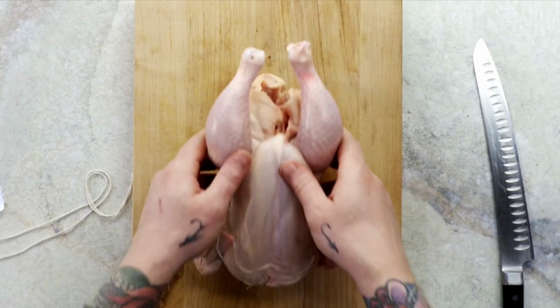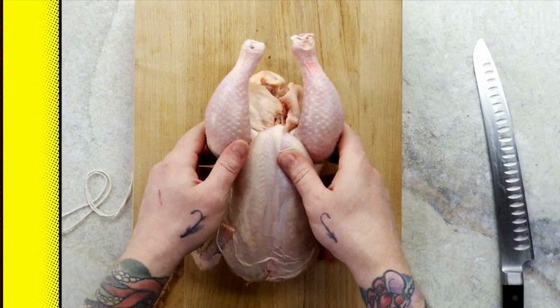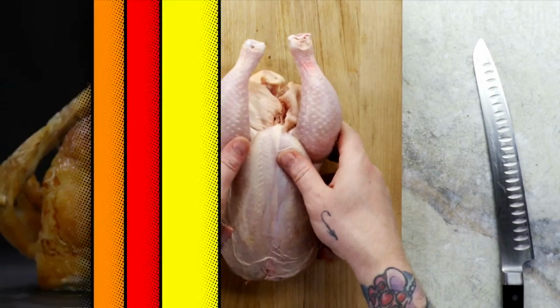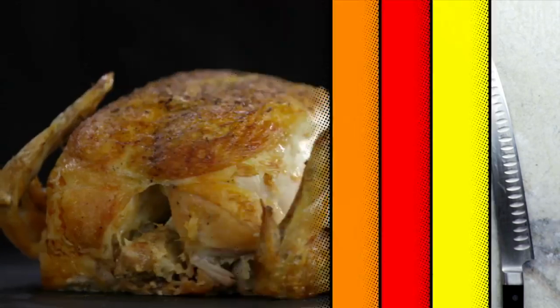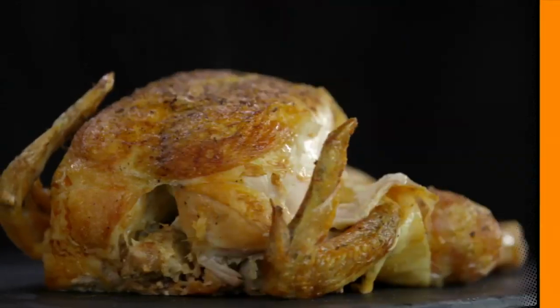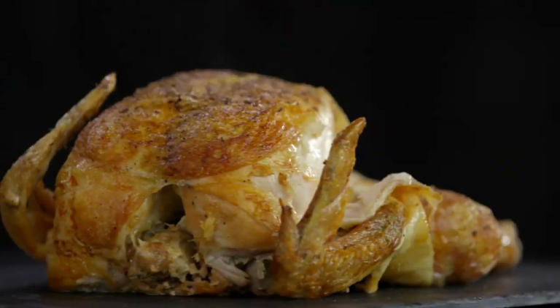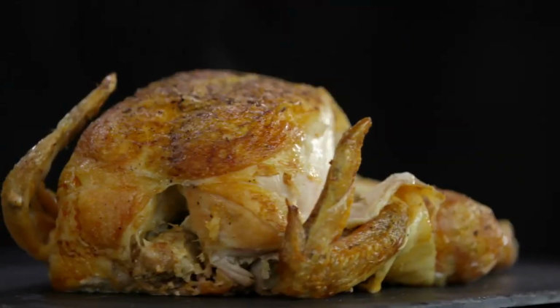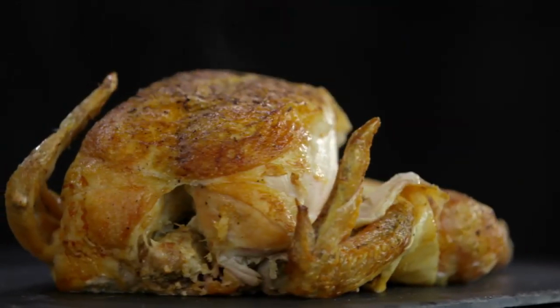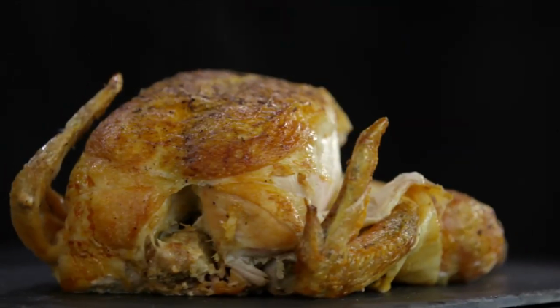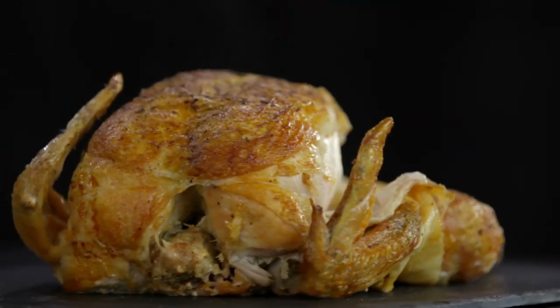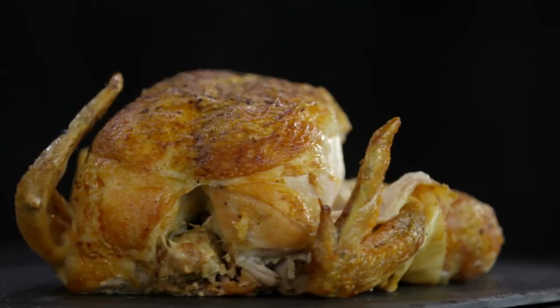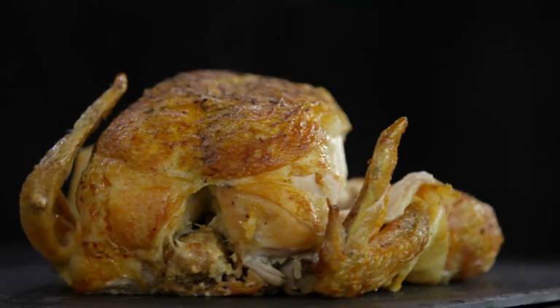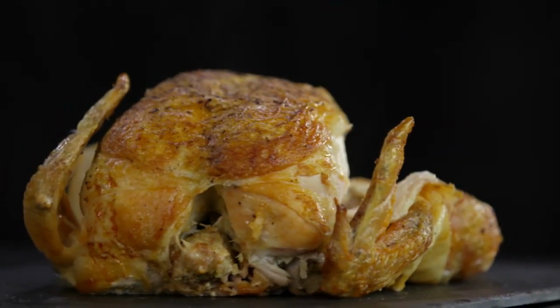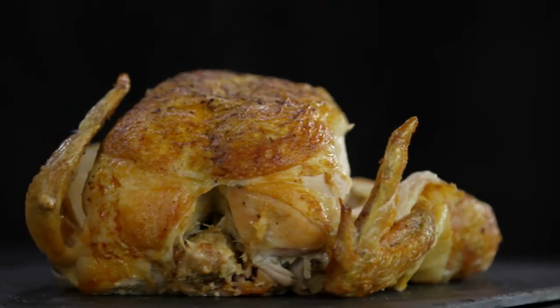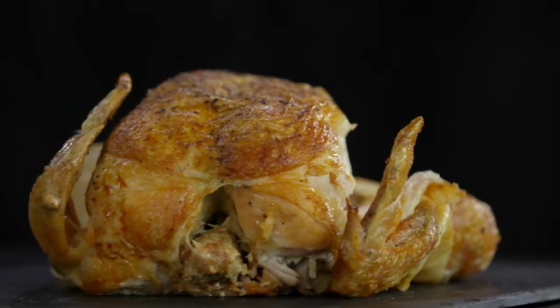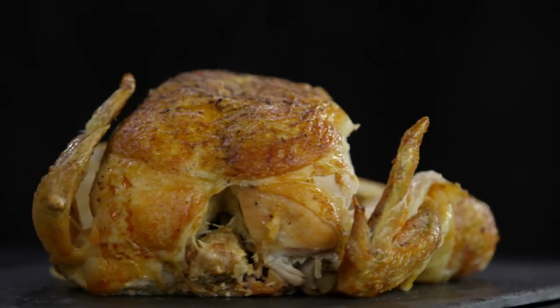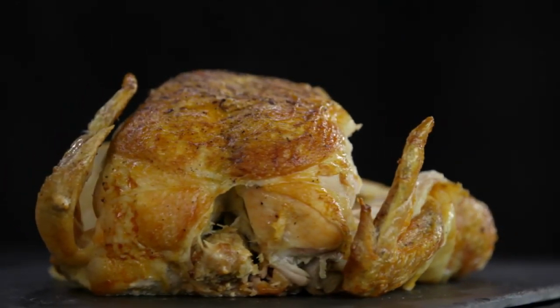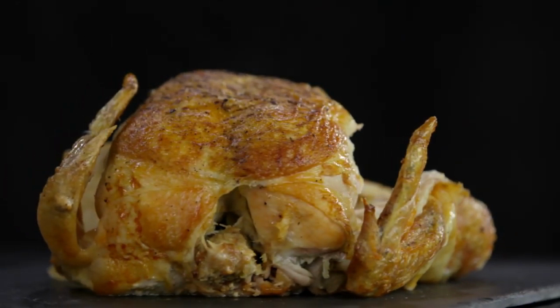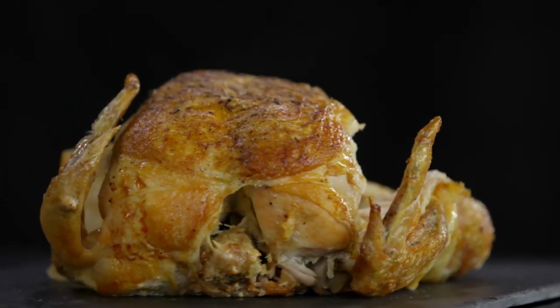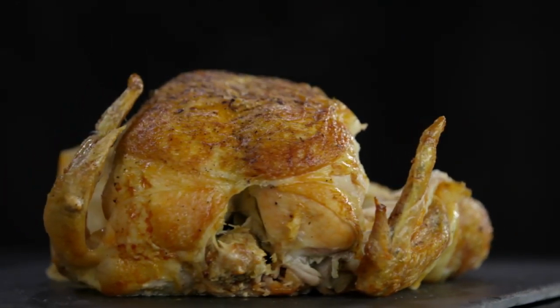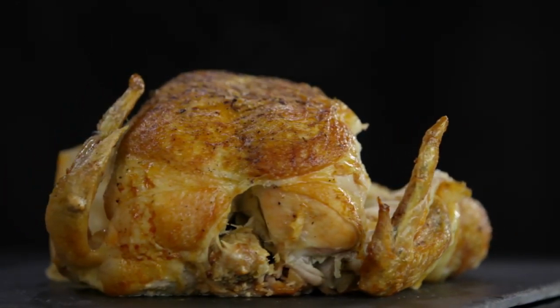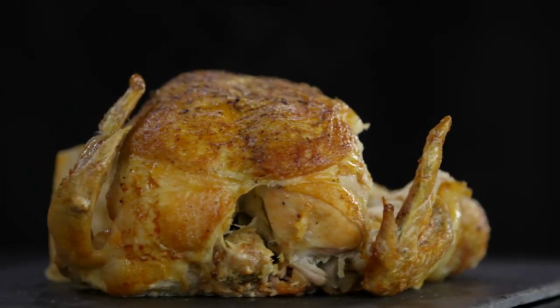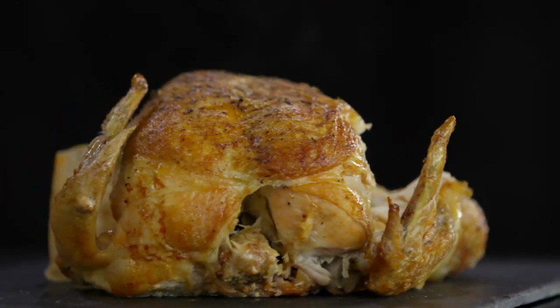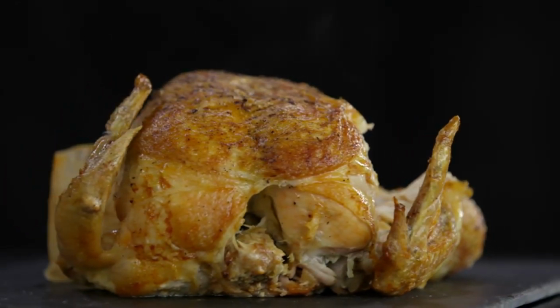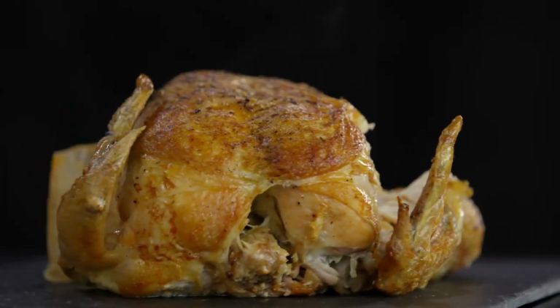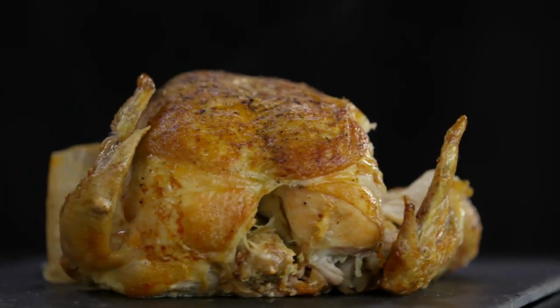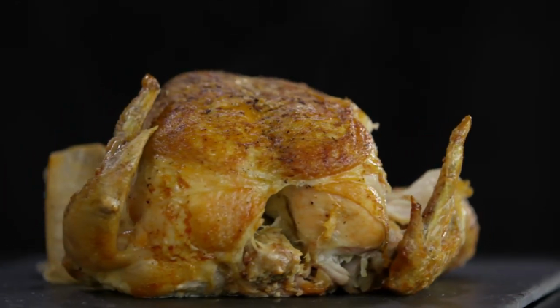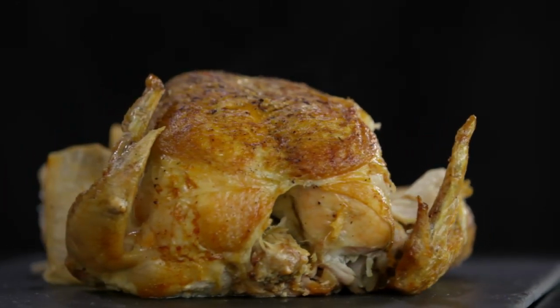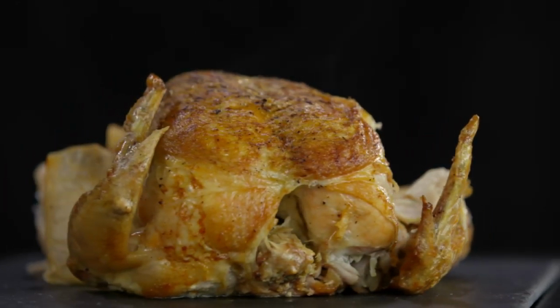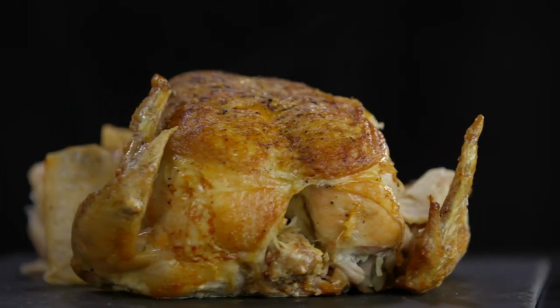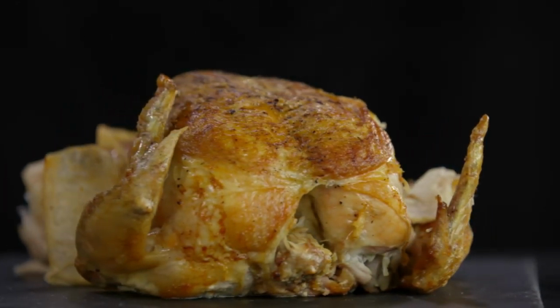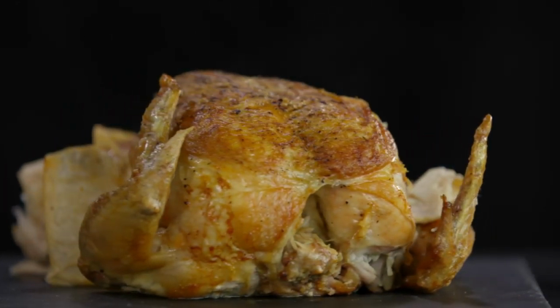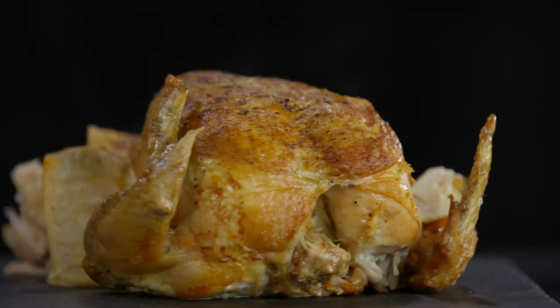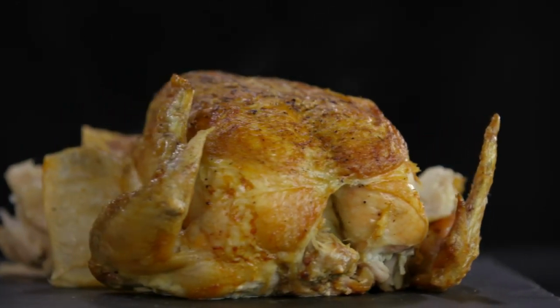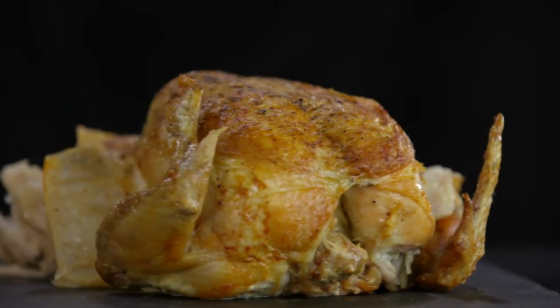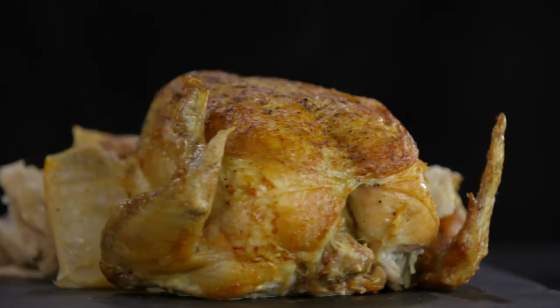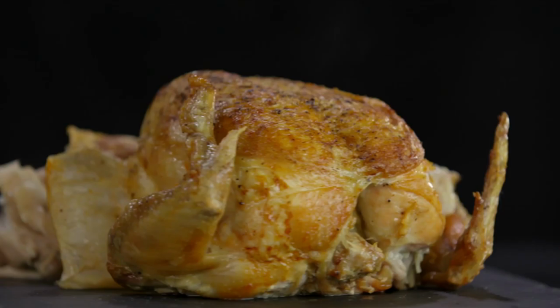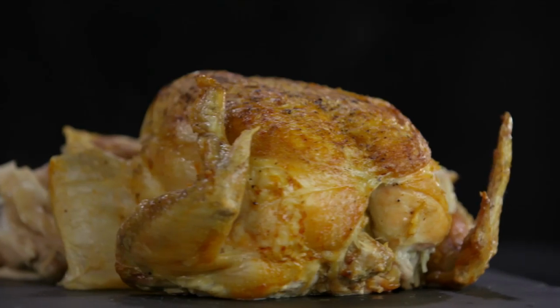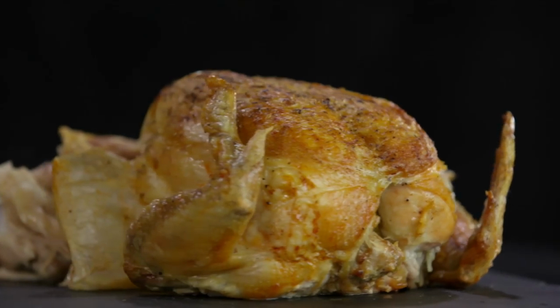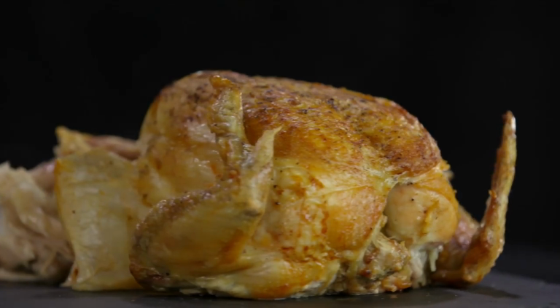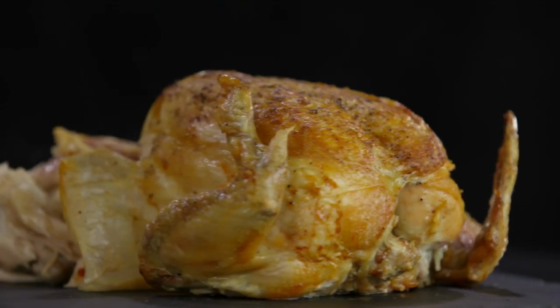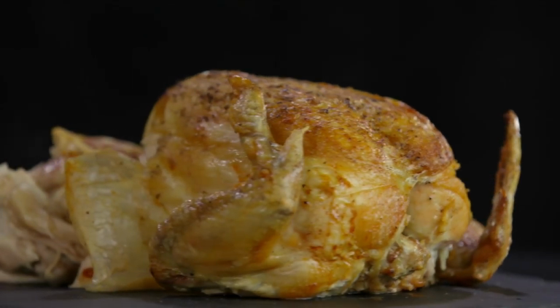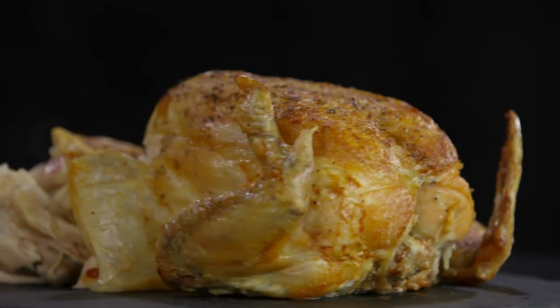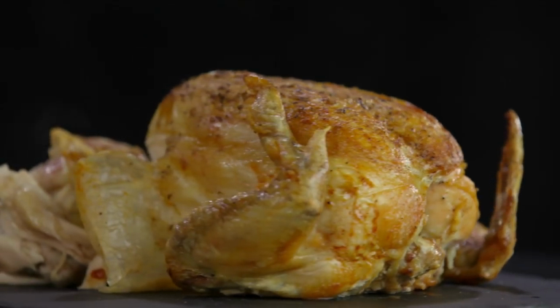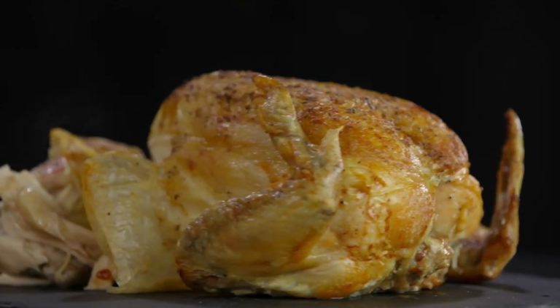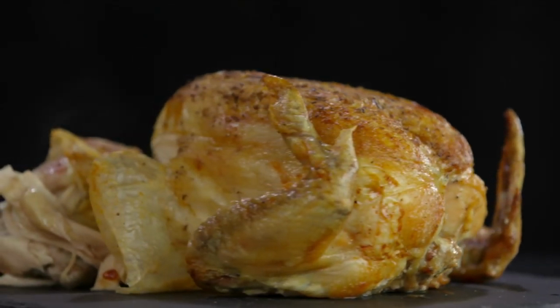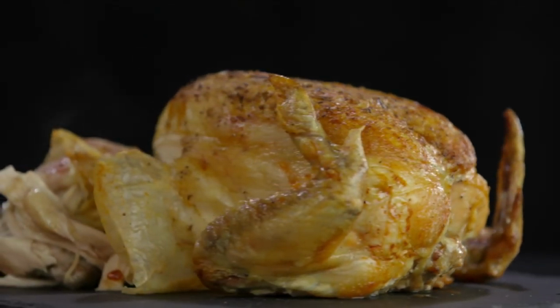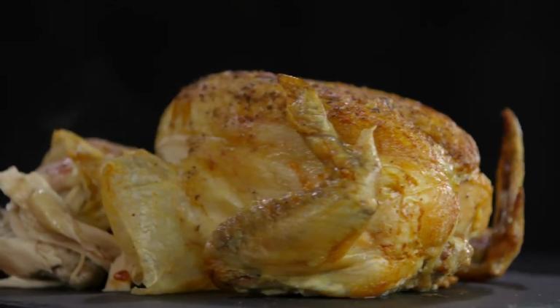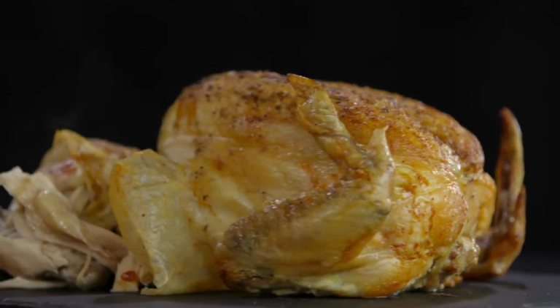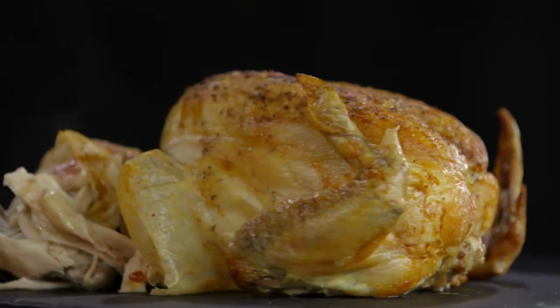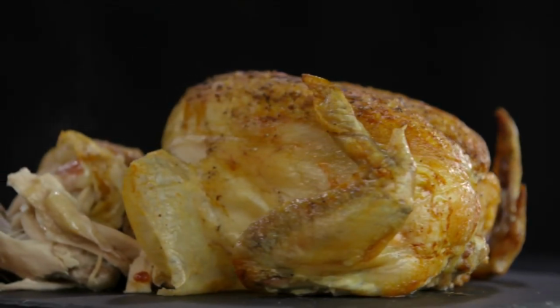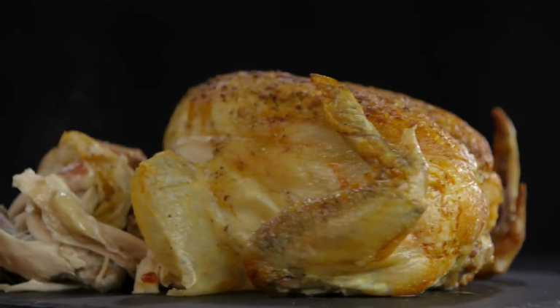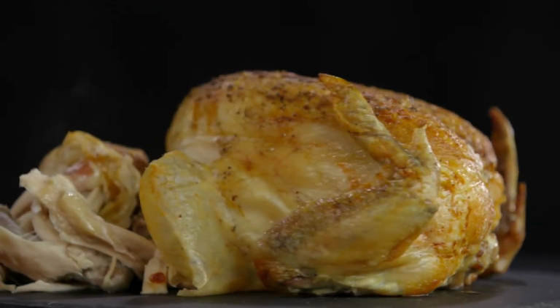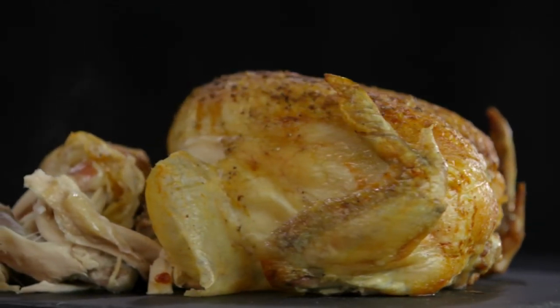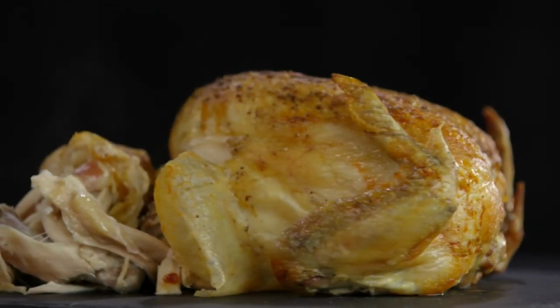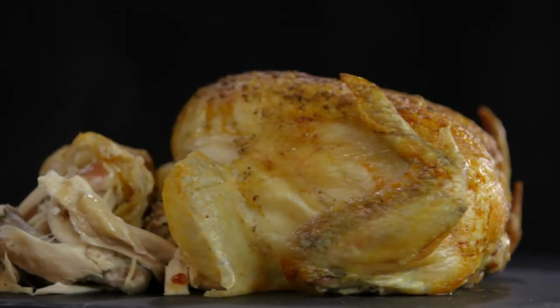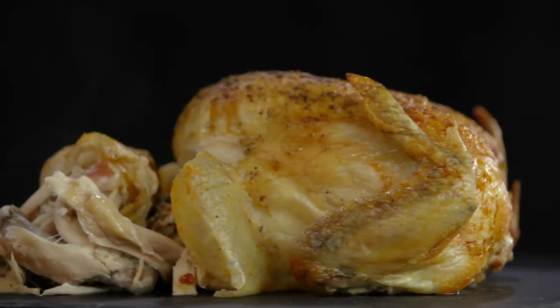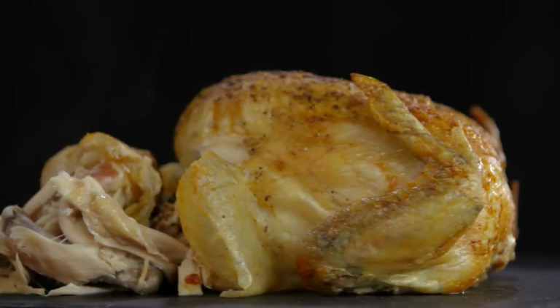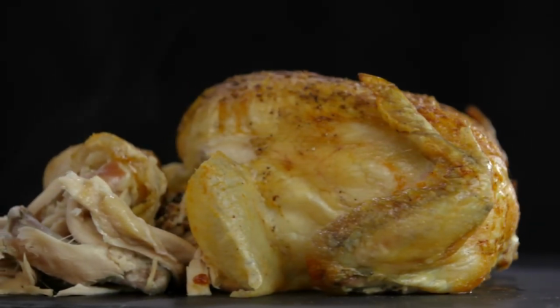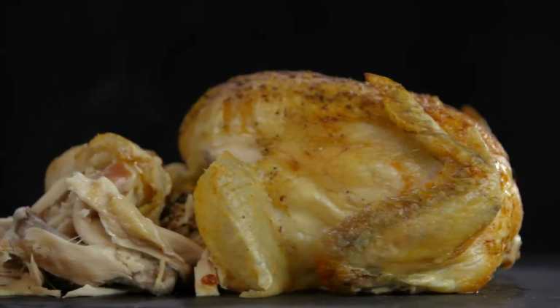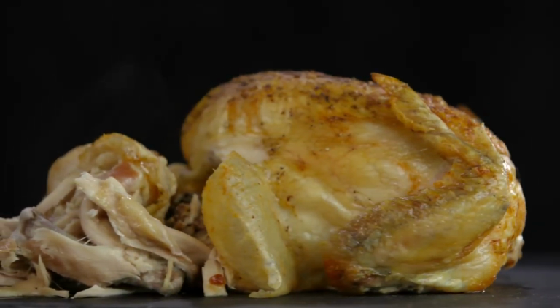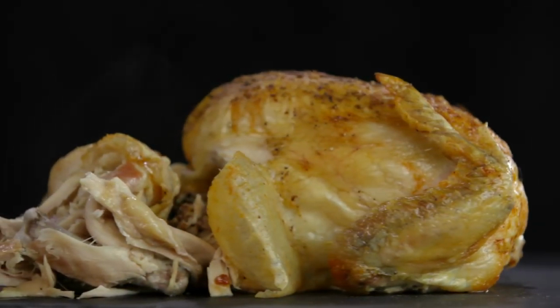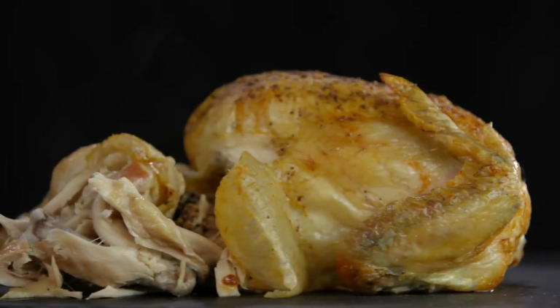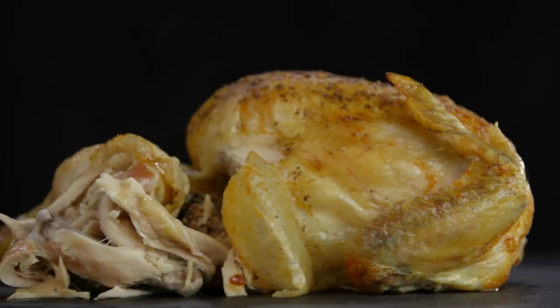Golden, crispy skin, juicy breasts and legs. Hubba hubba. Aren't you glad you trust me now?